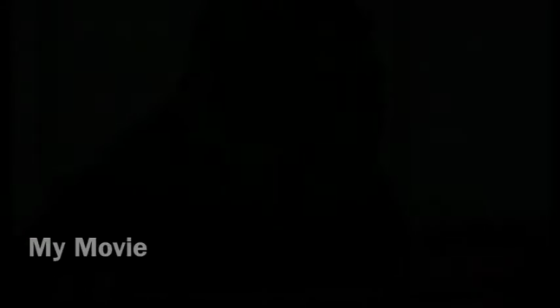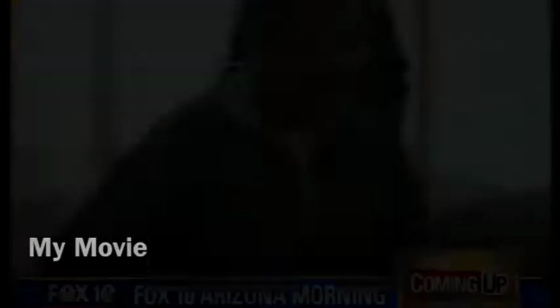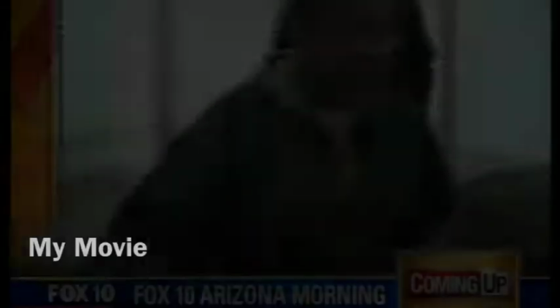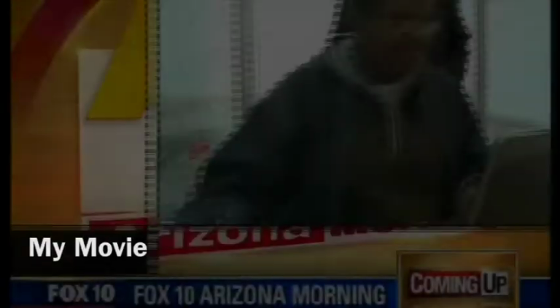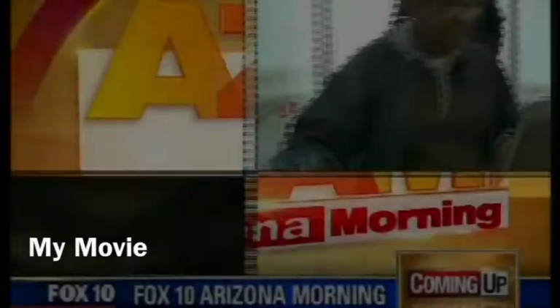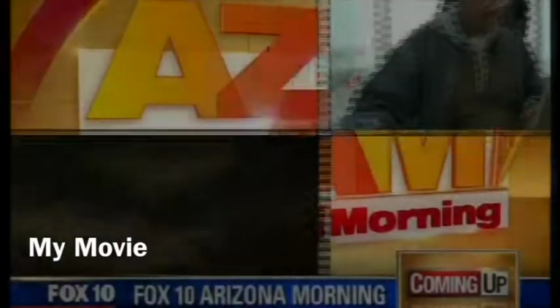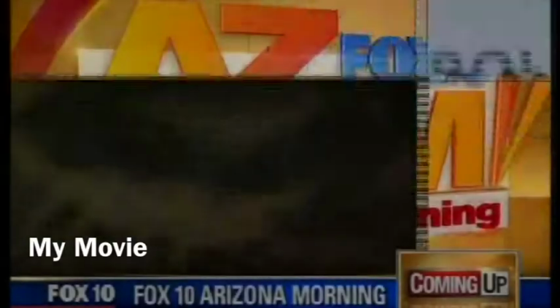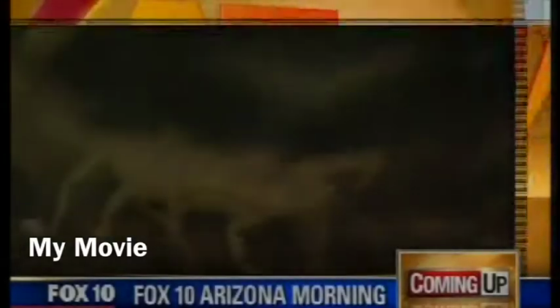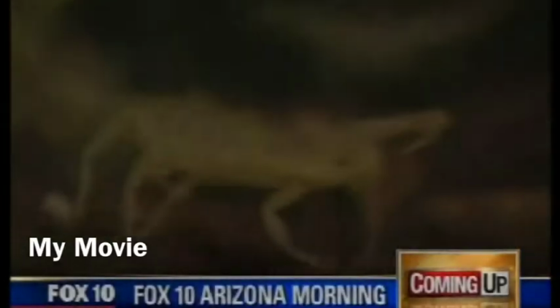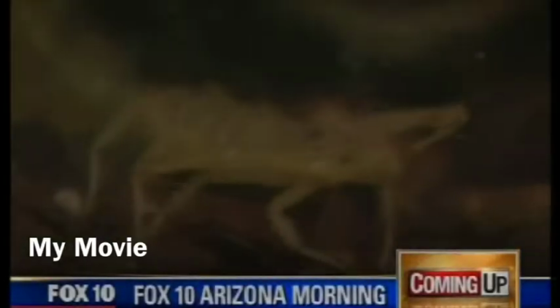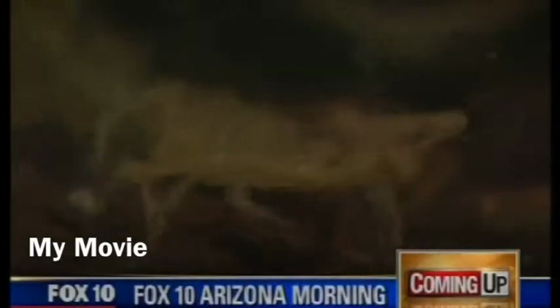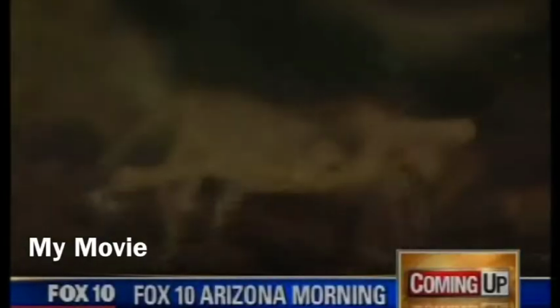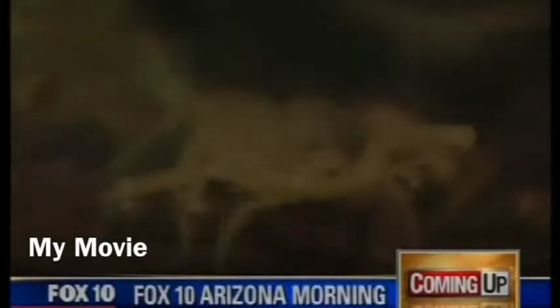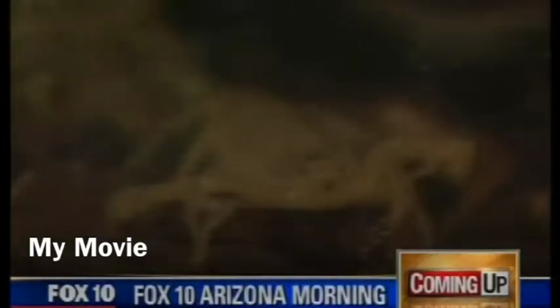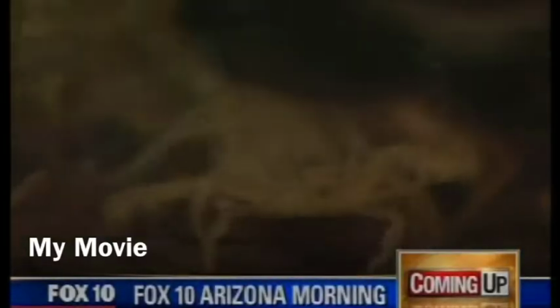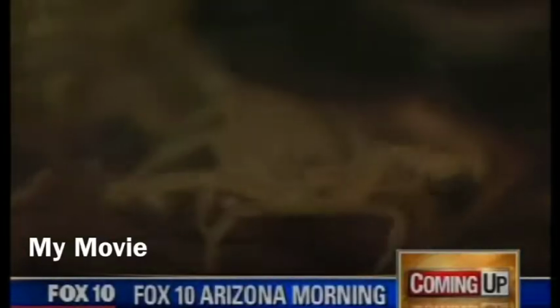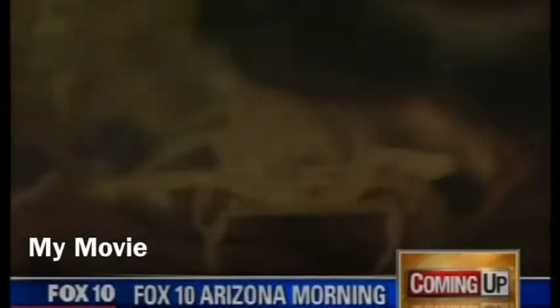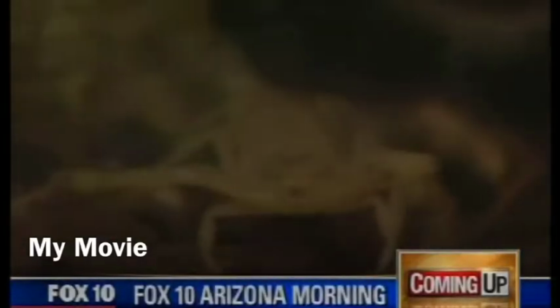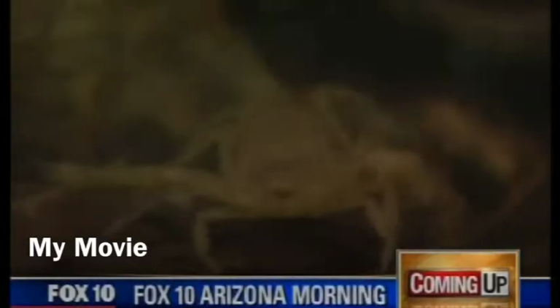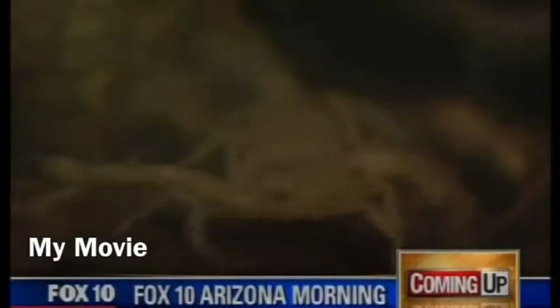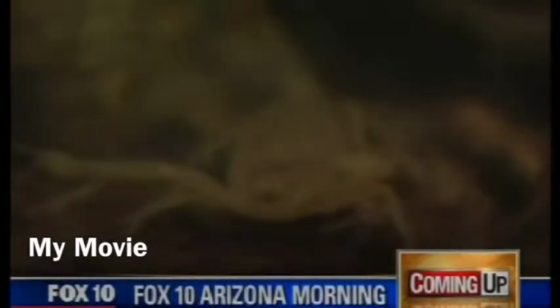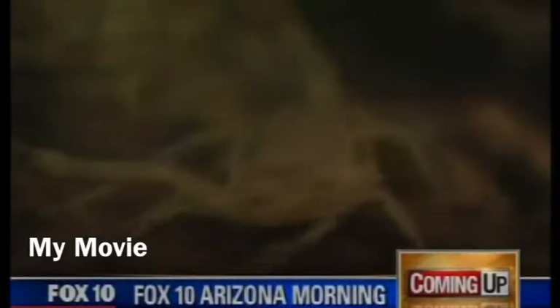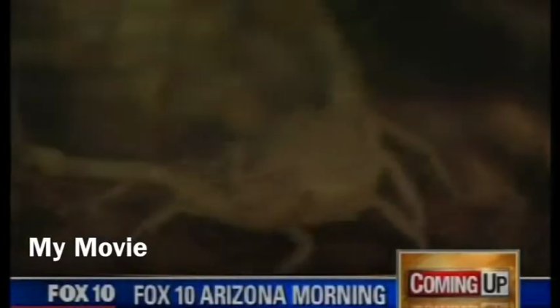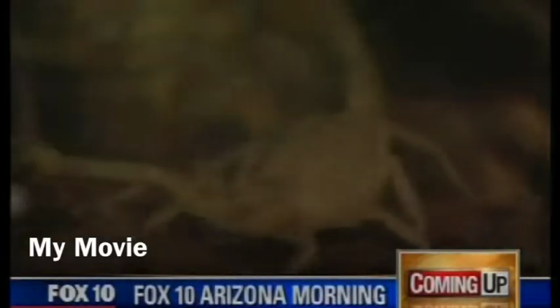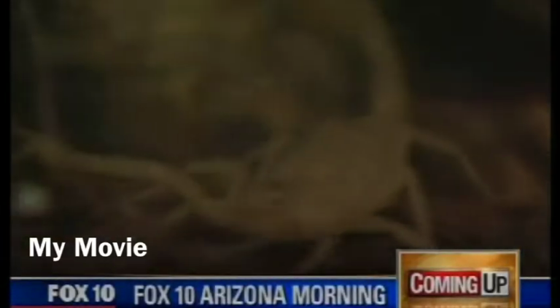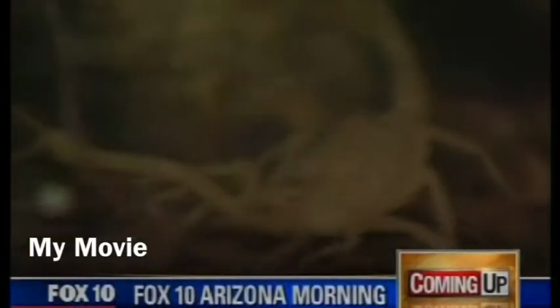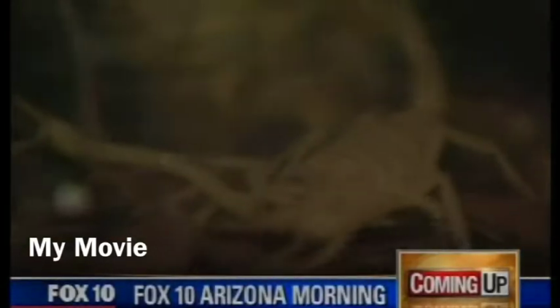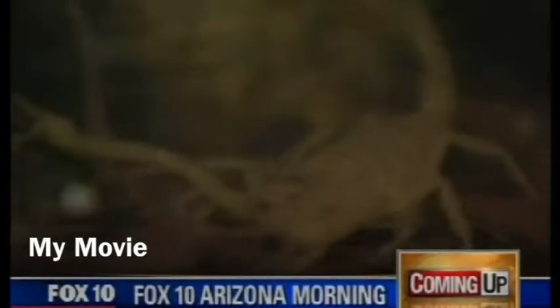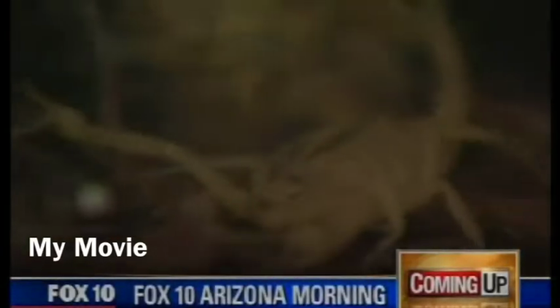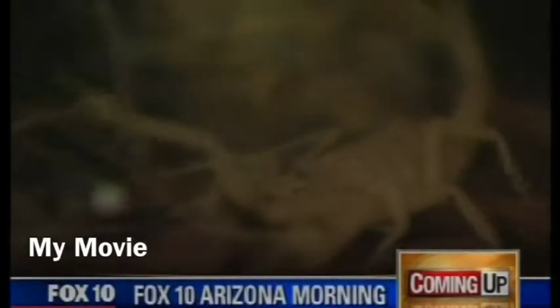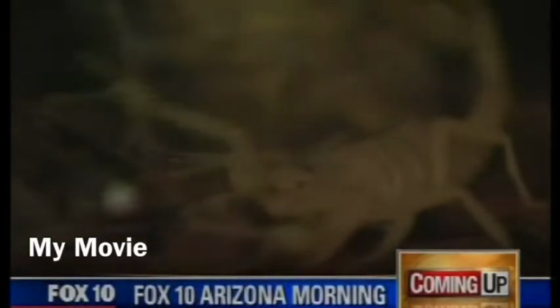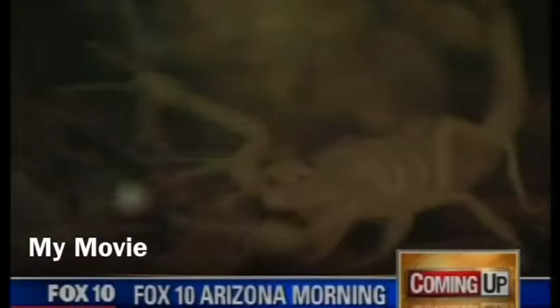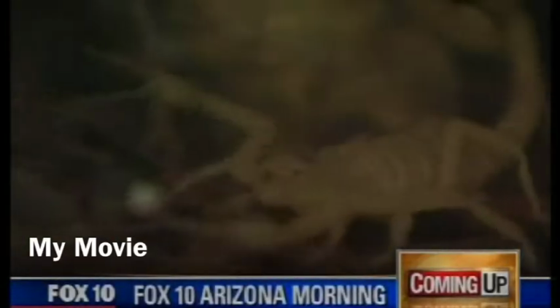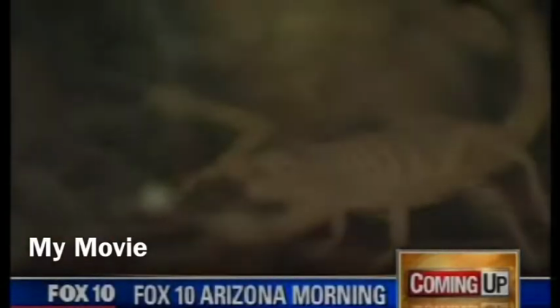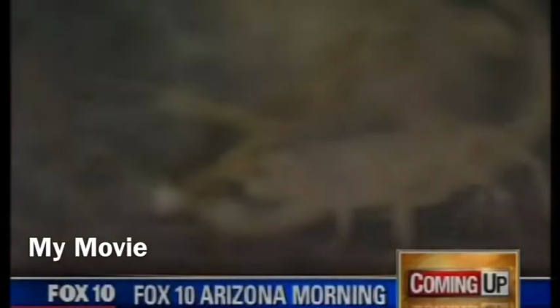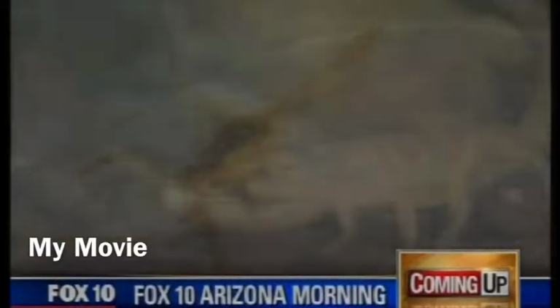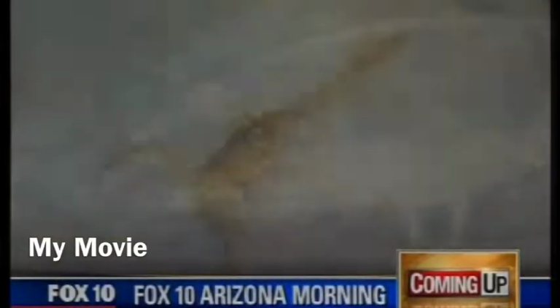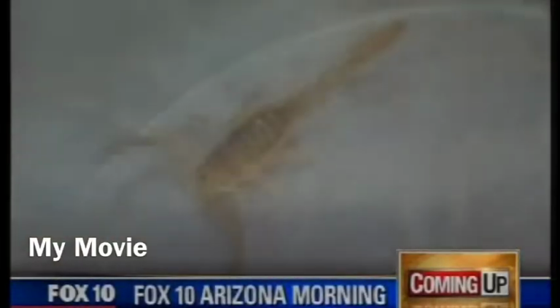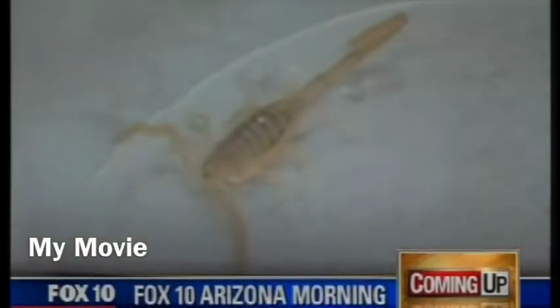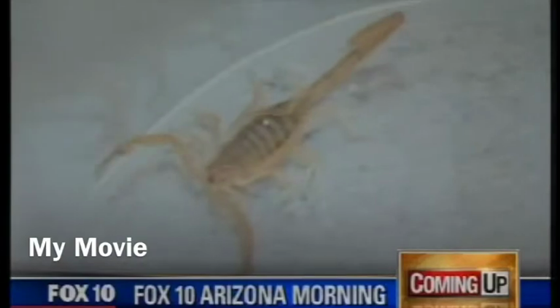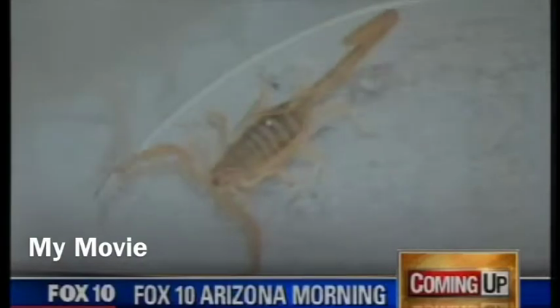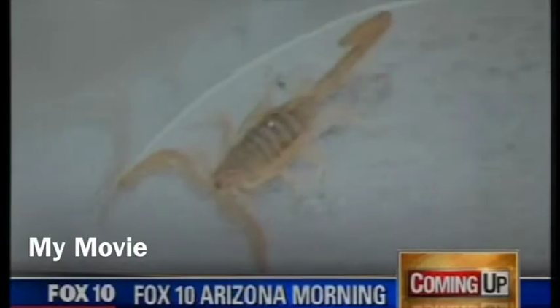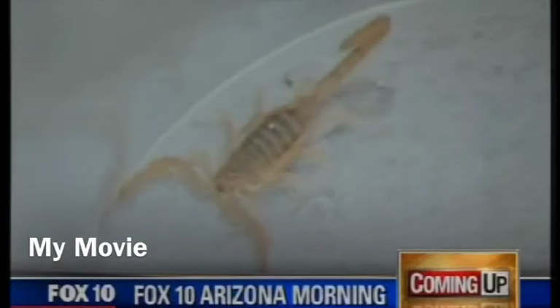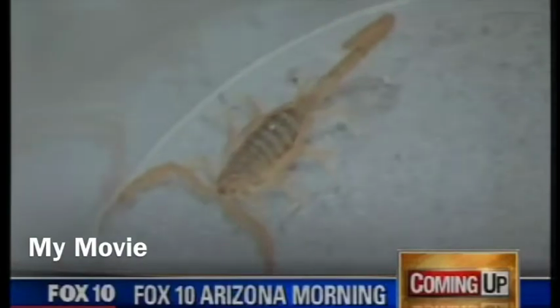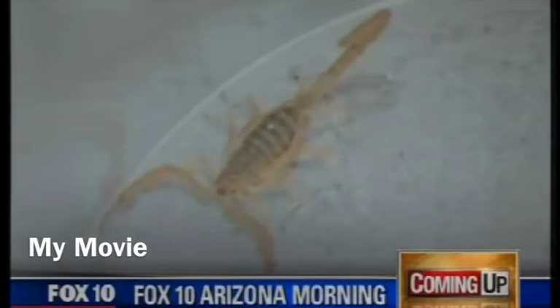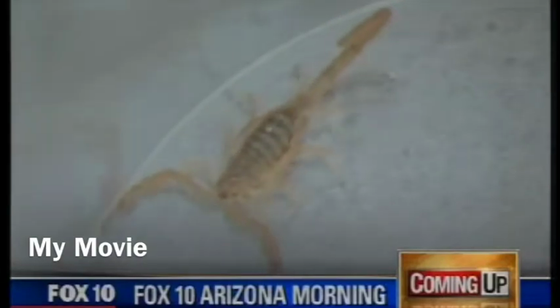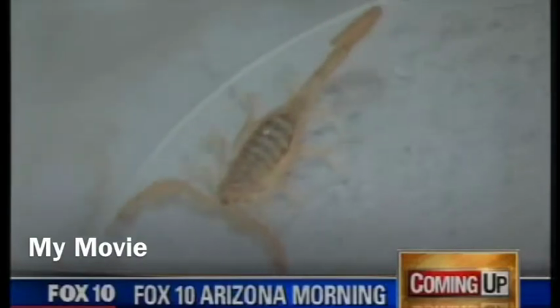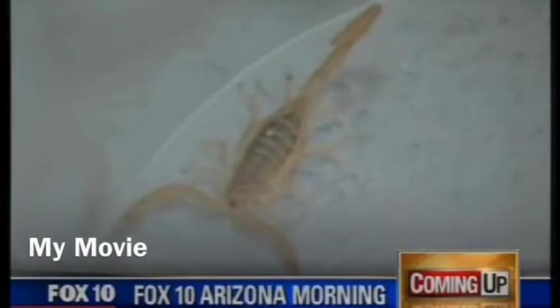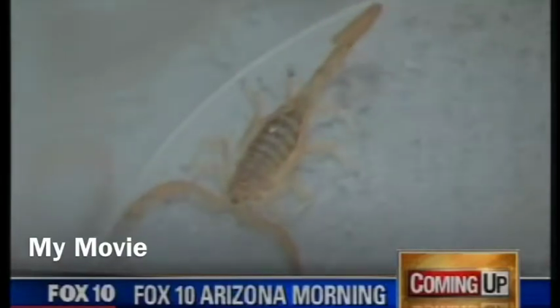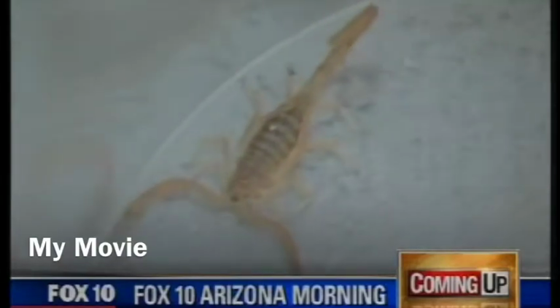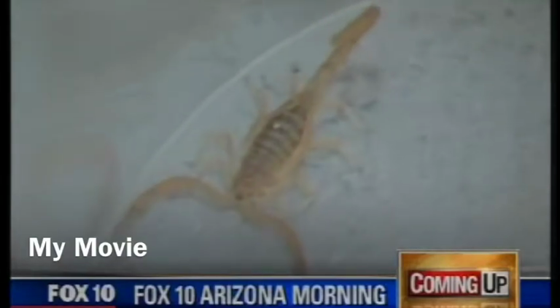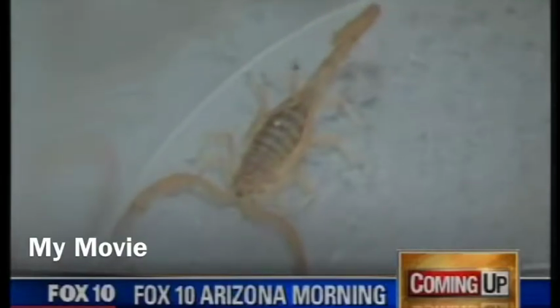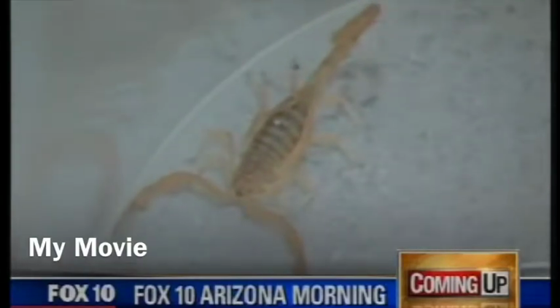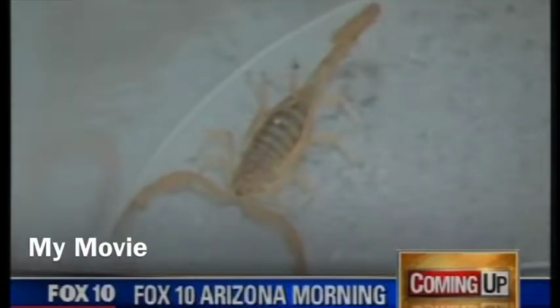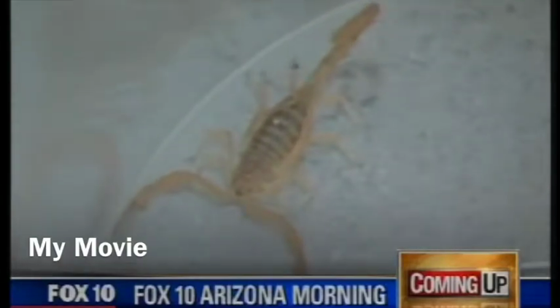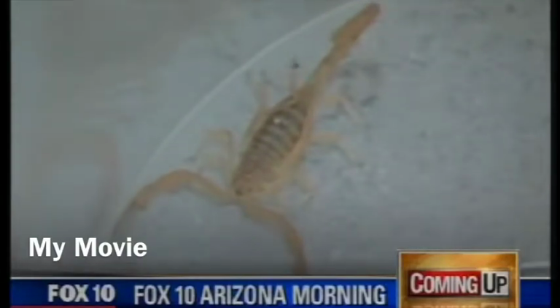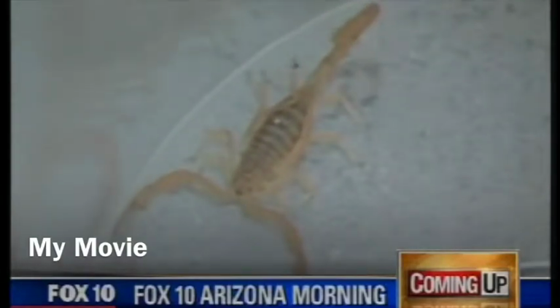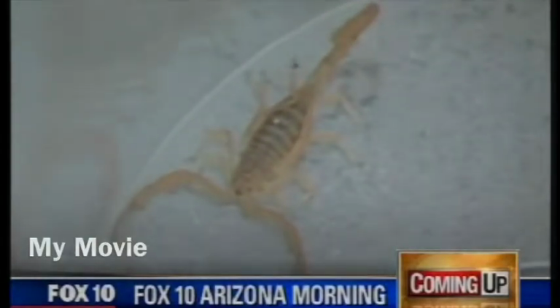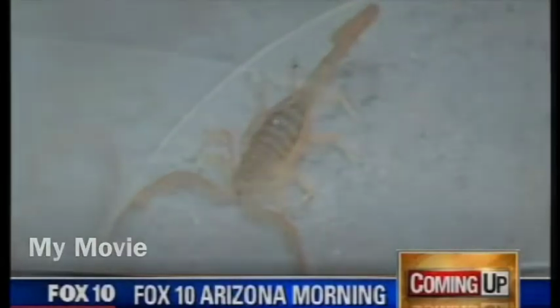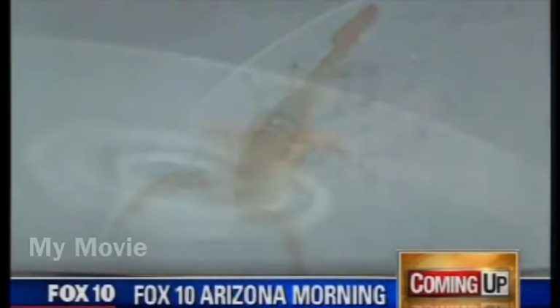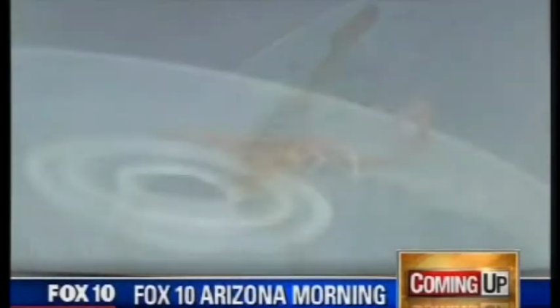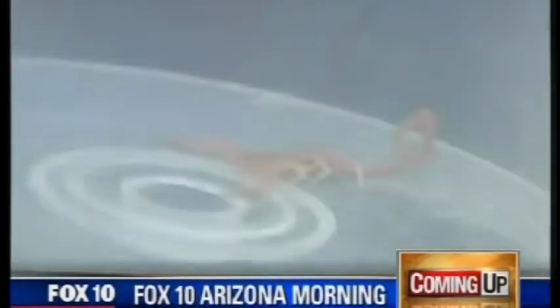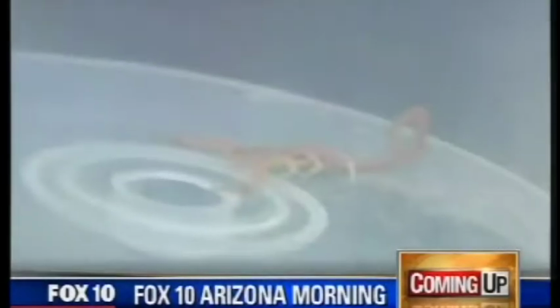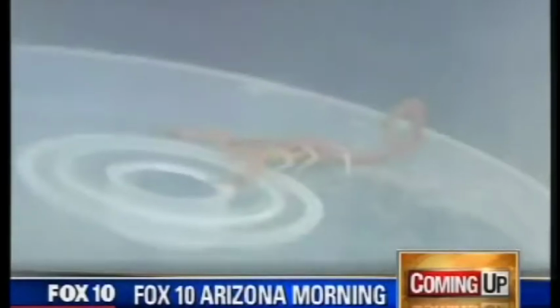As the weather heats up, these guys will be trying to get in your home. After the break, a new way to prevent scorpions from getting inside.